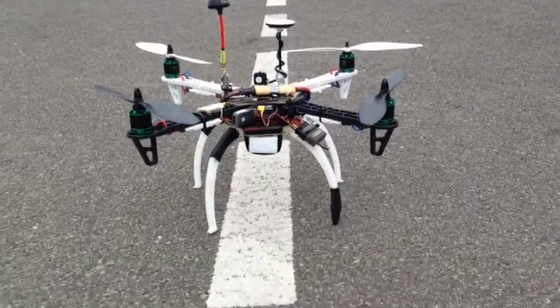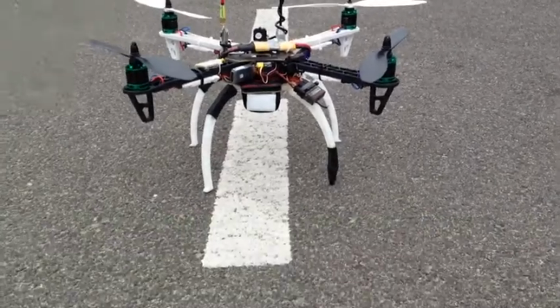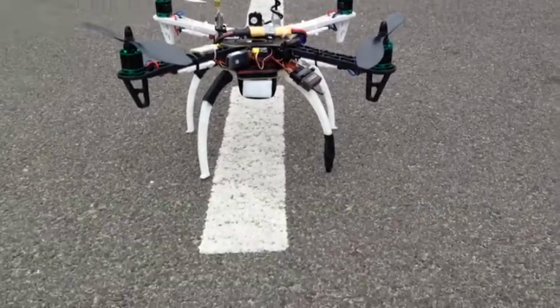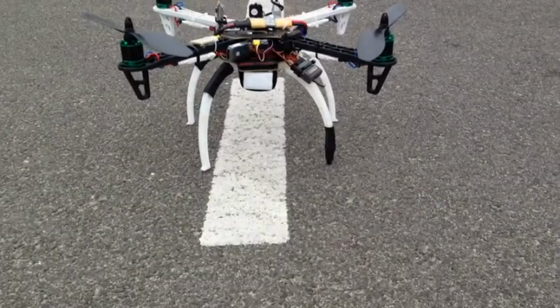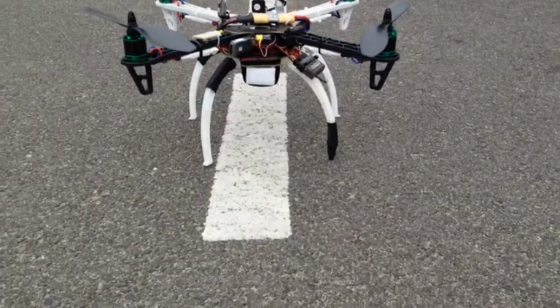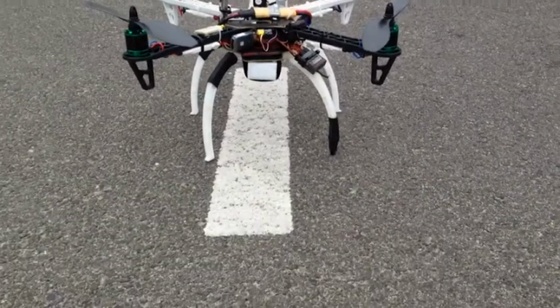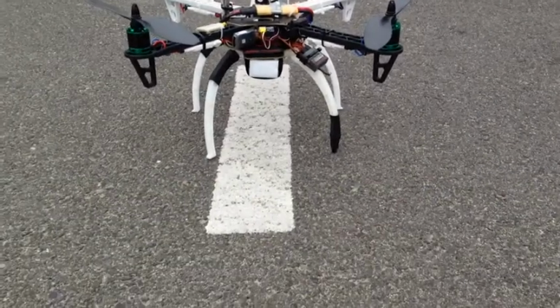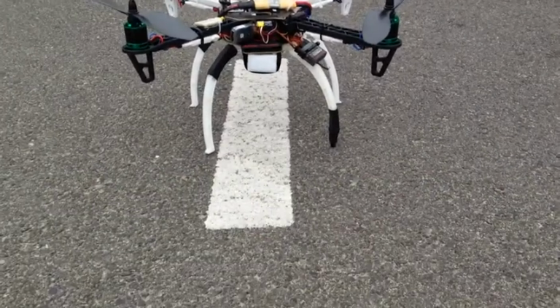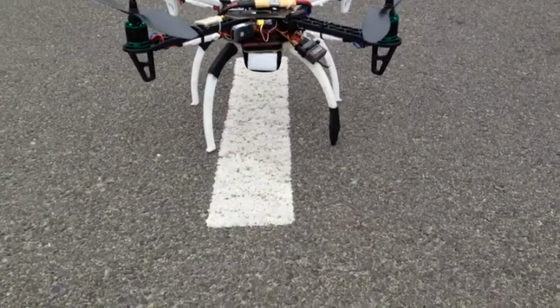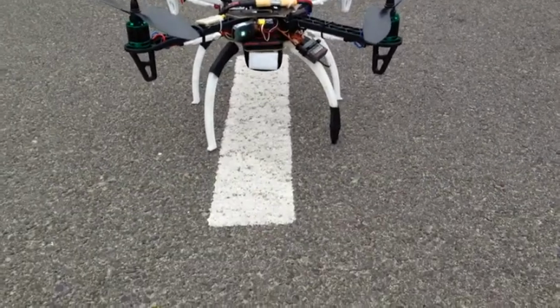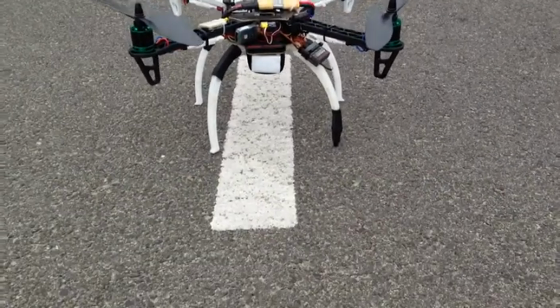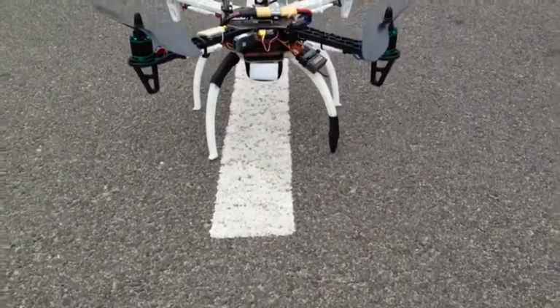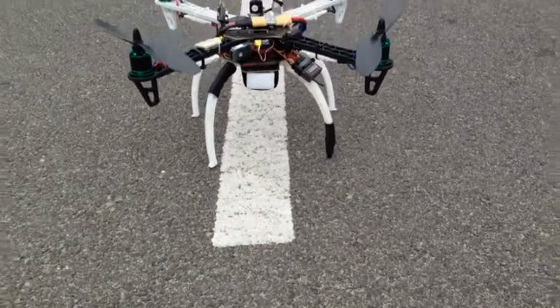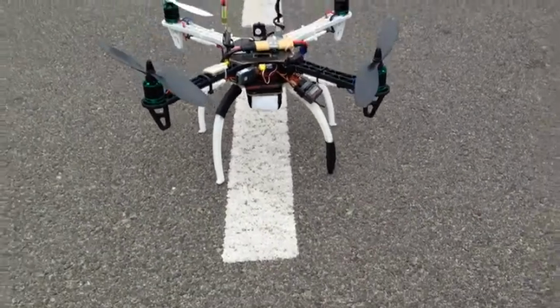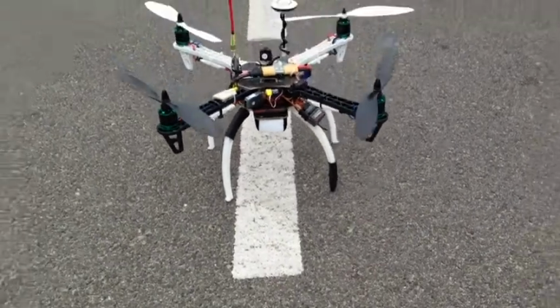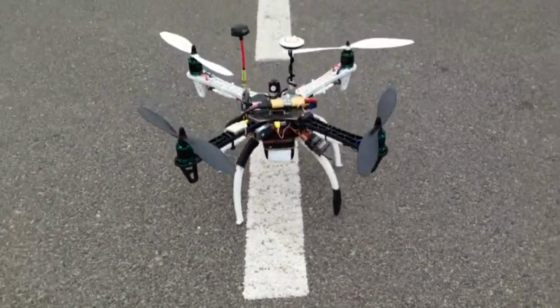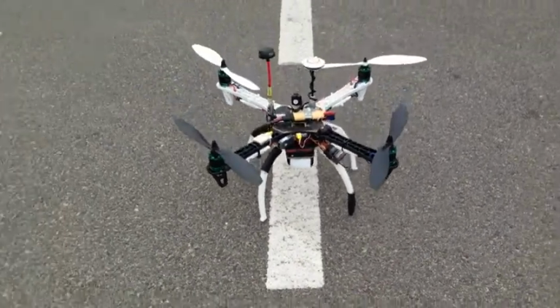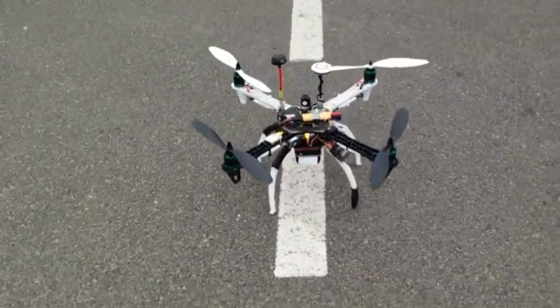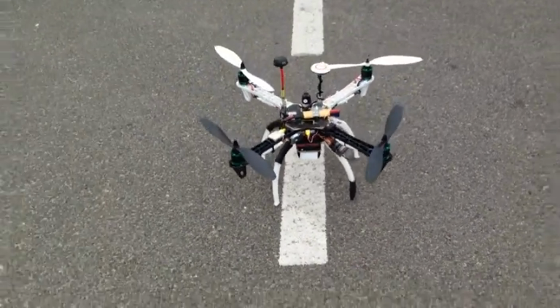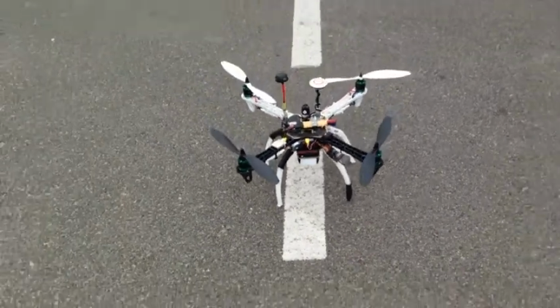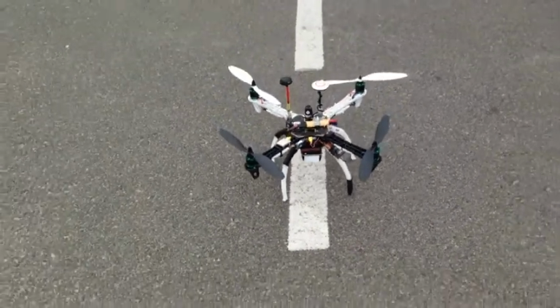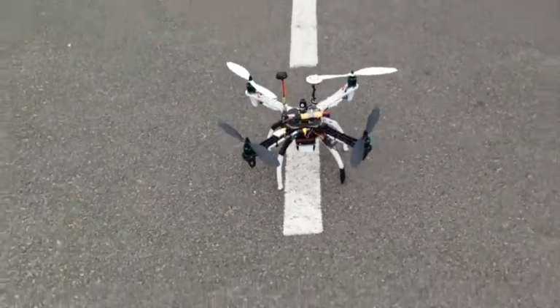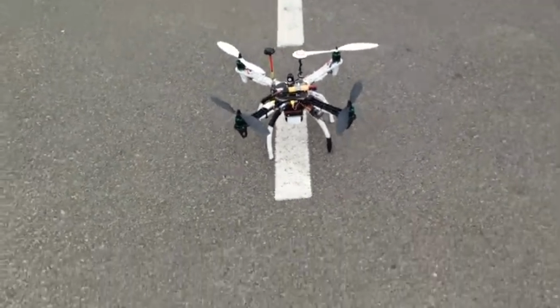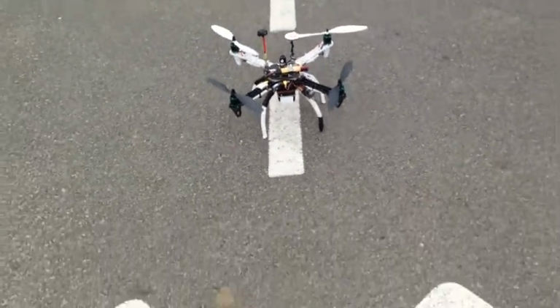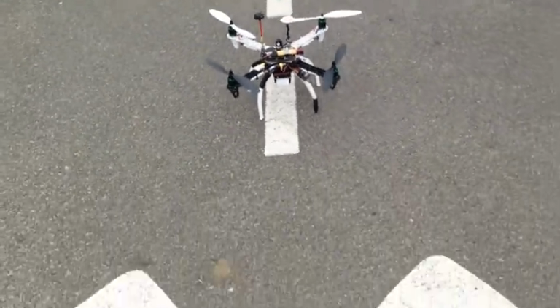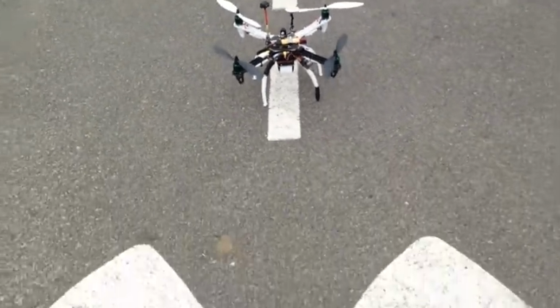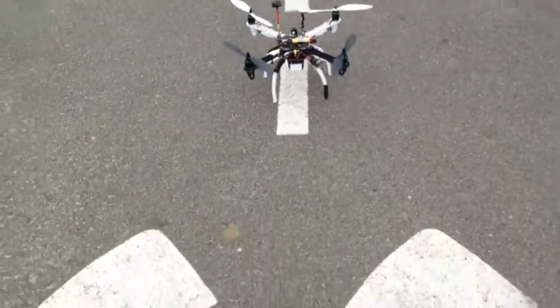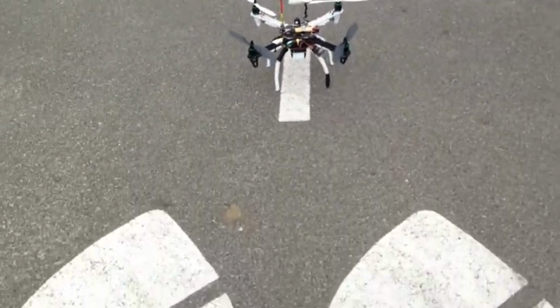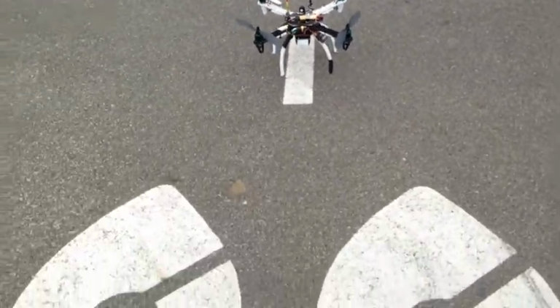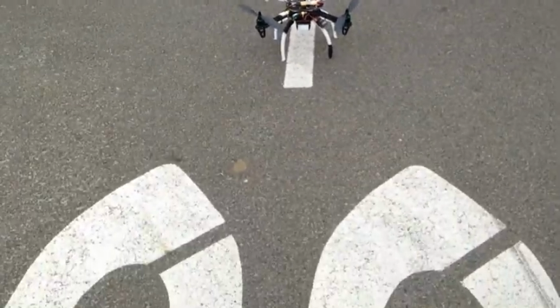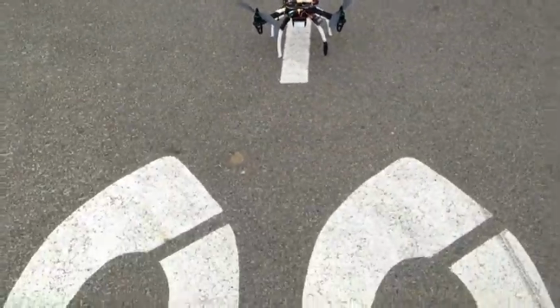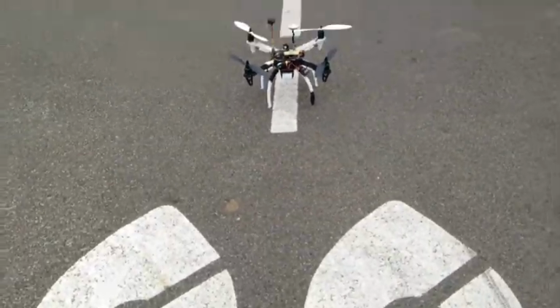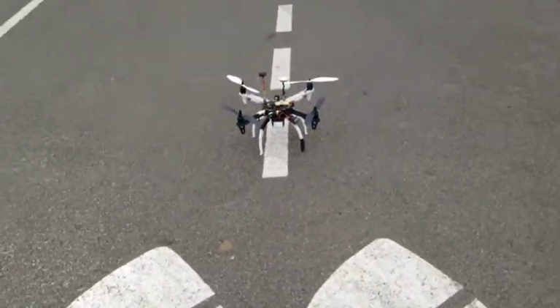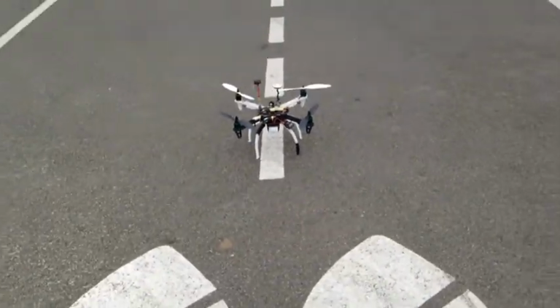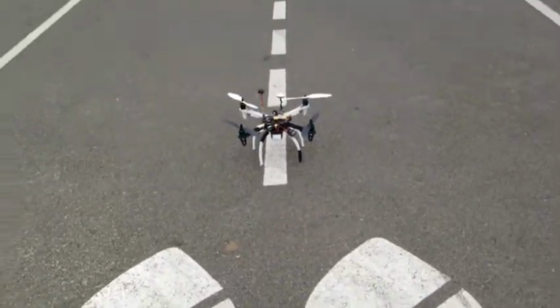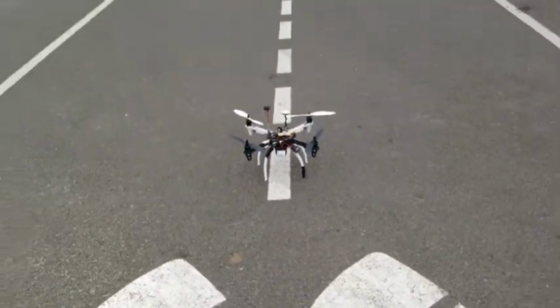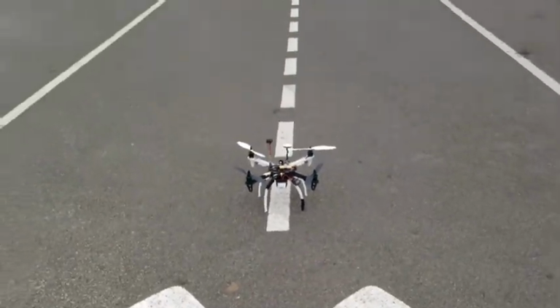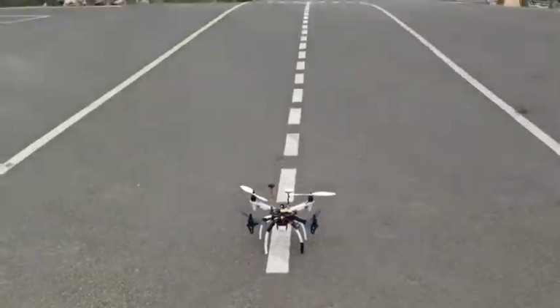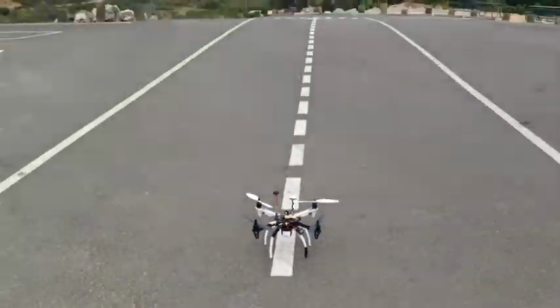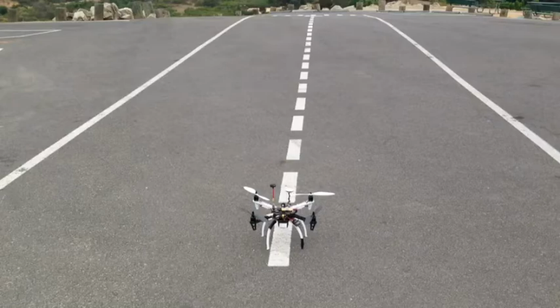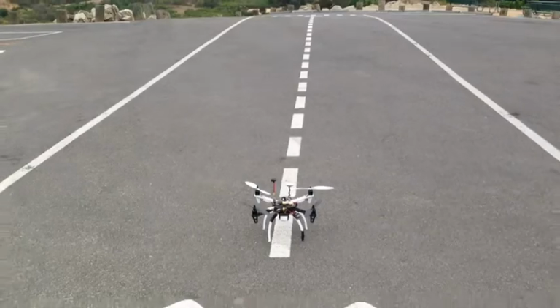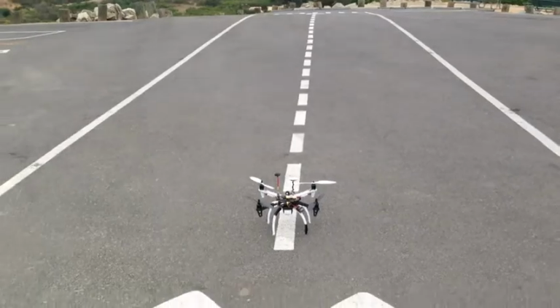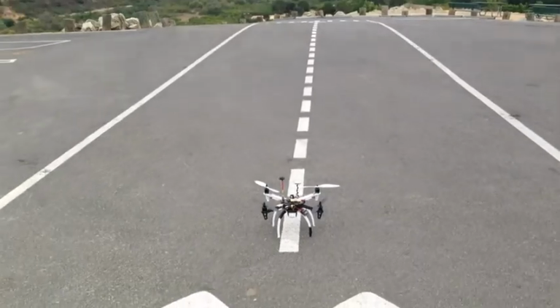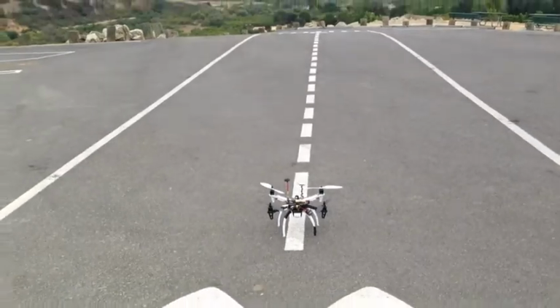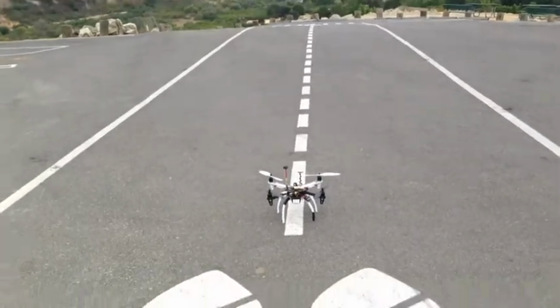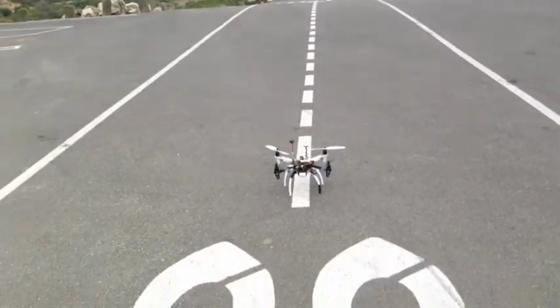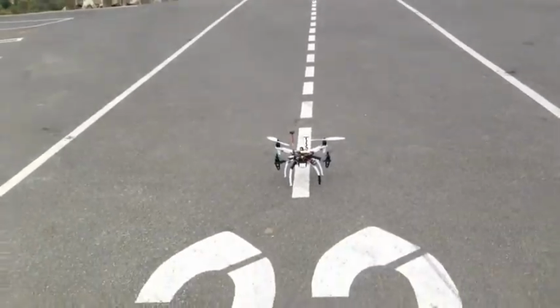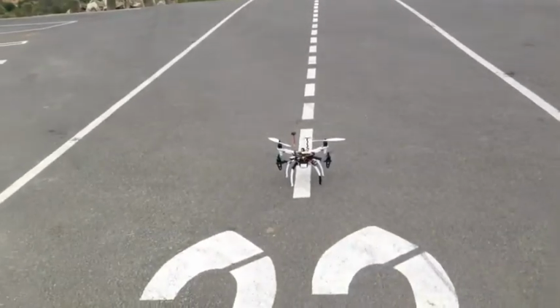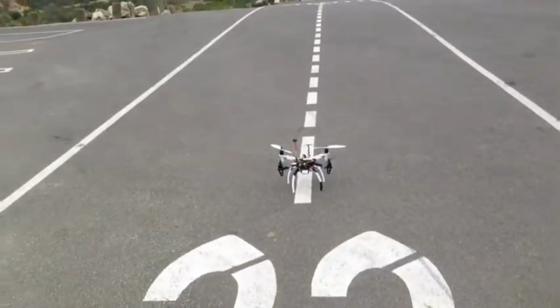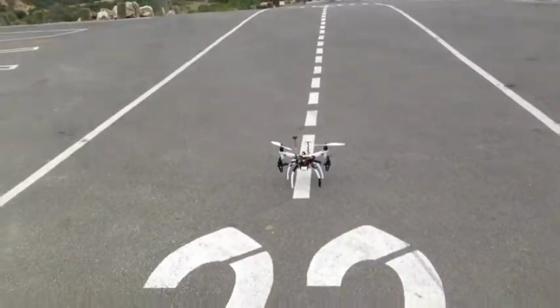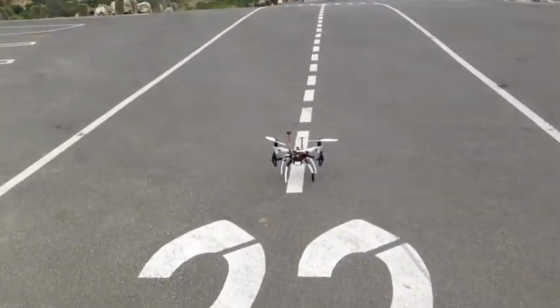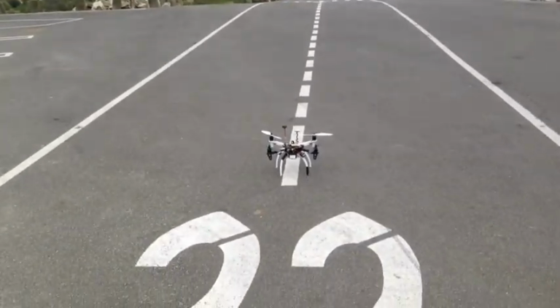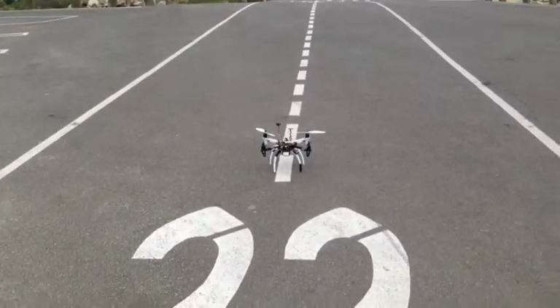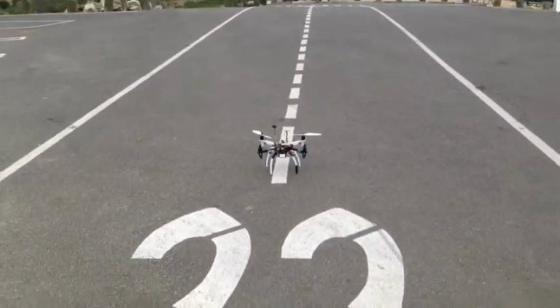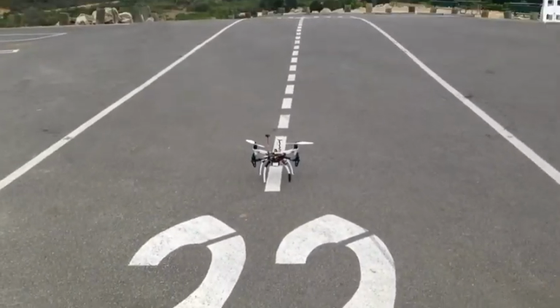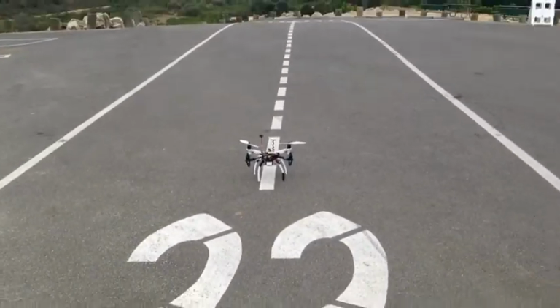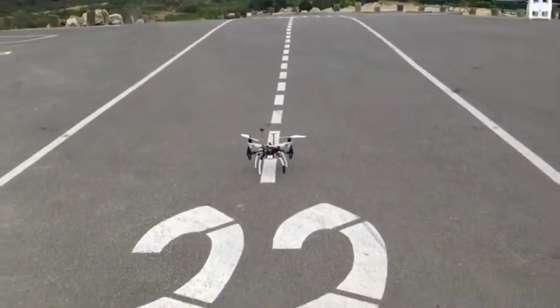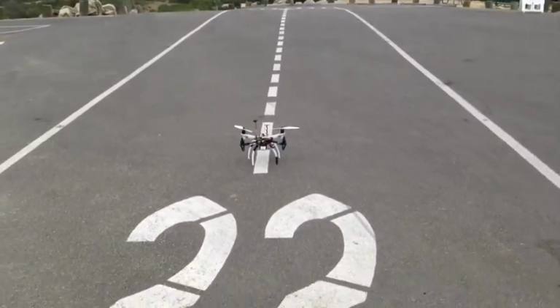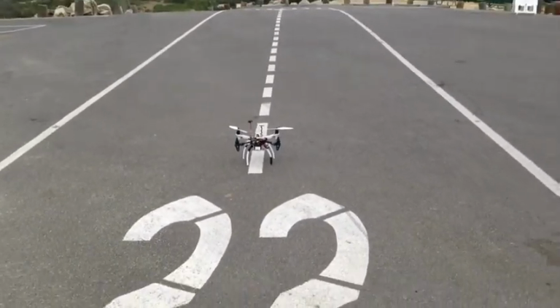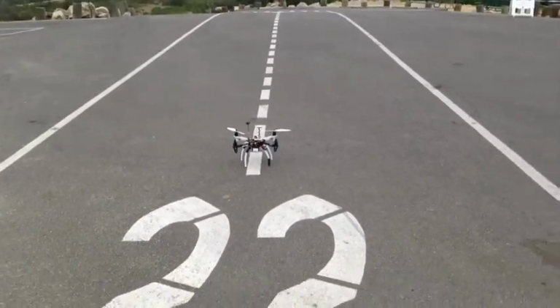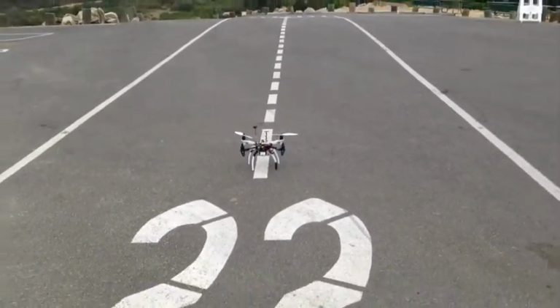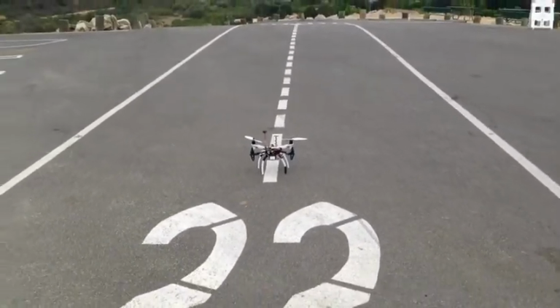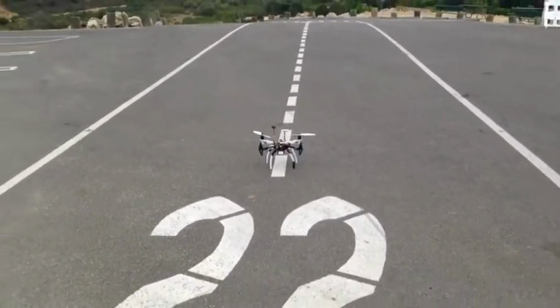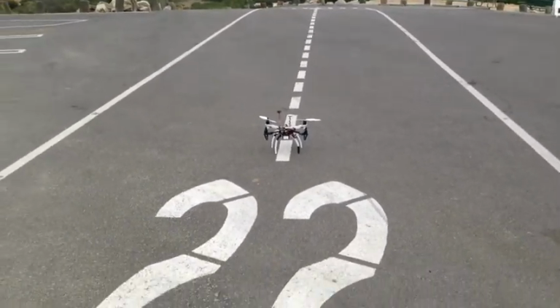I'm starting on this little stripe here above the 22 mark on the landing strip, which is at the top of this hill. It's a pretty cool place.